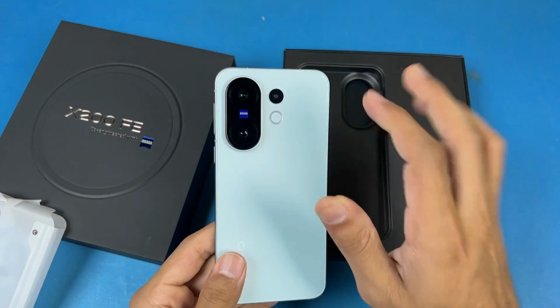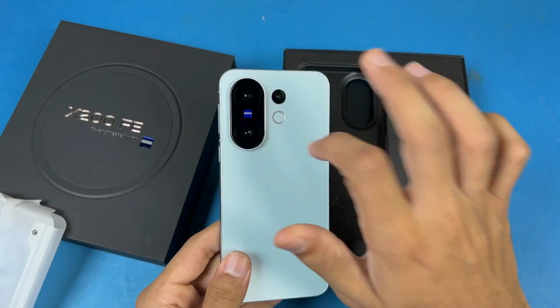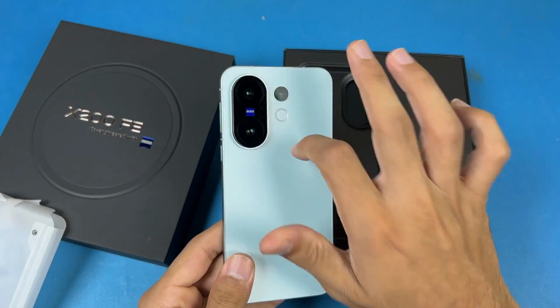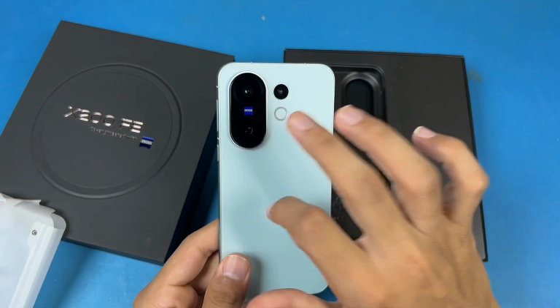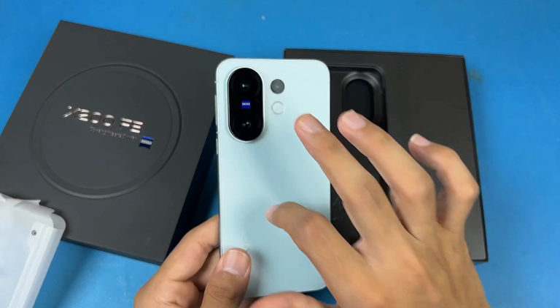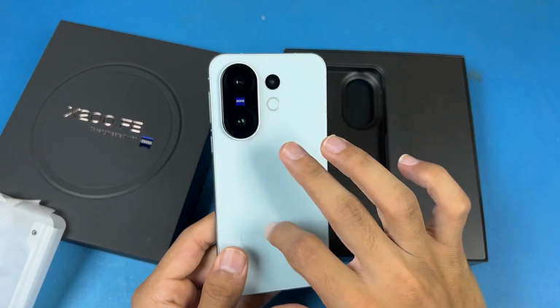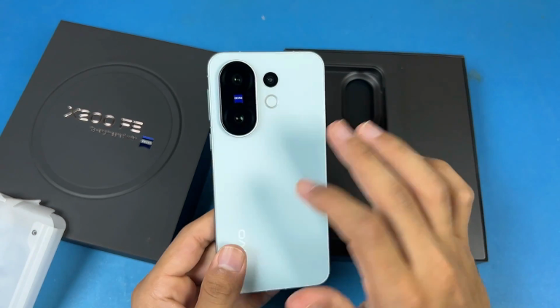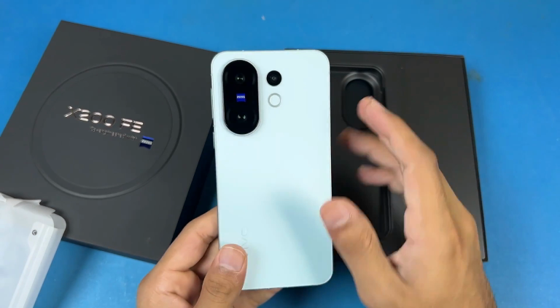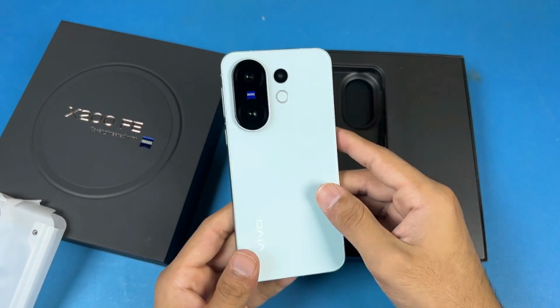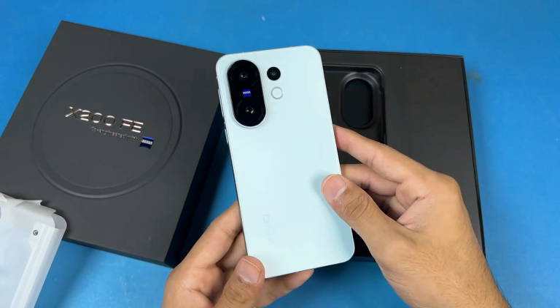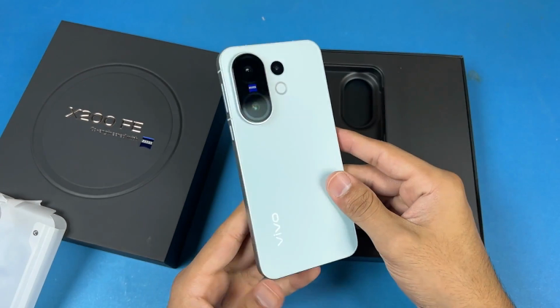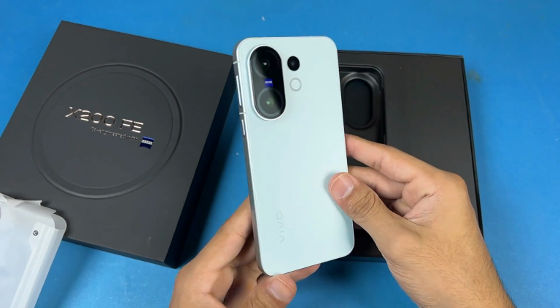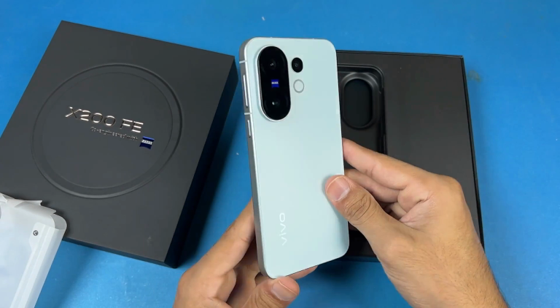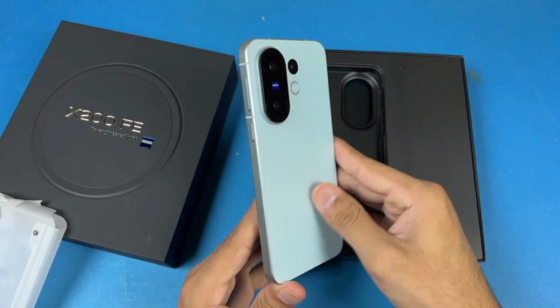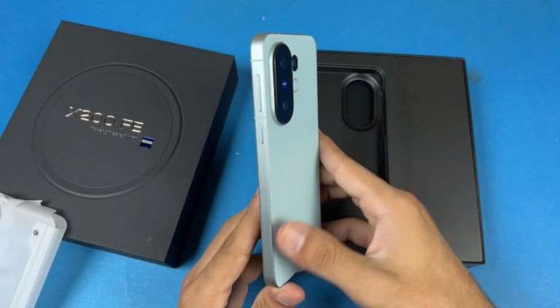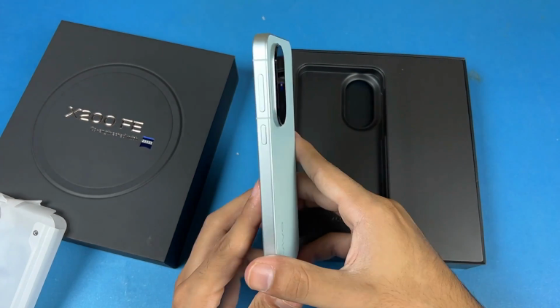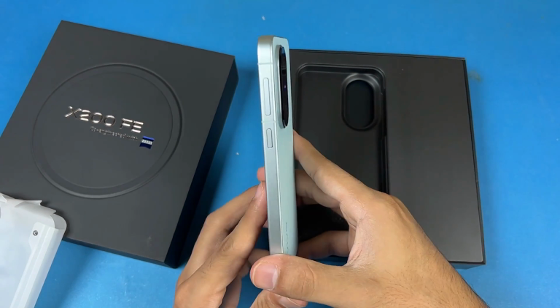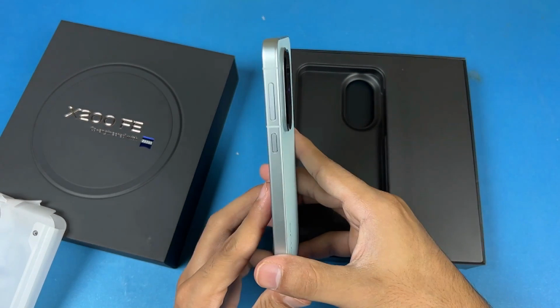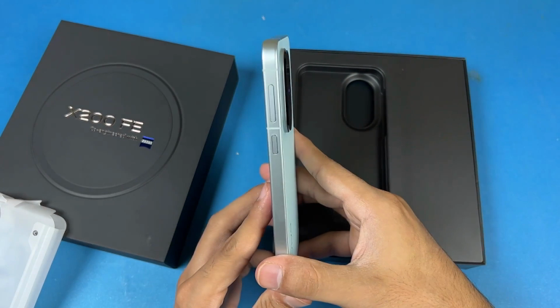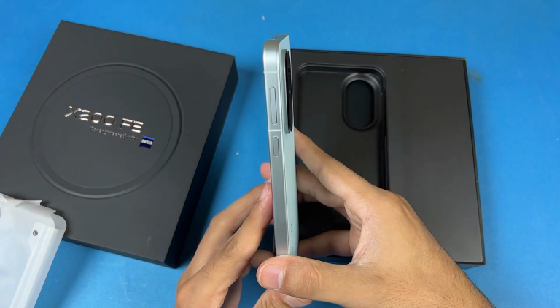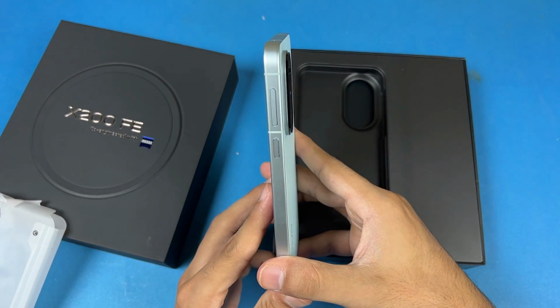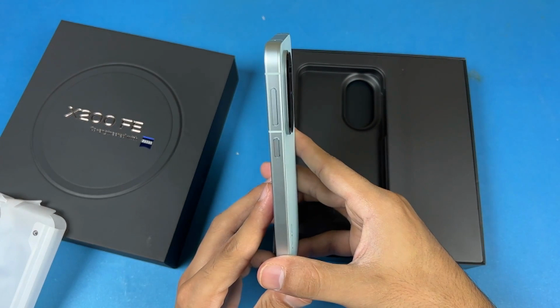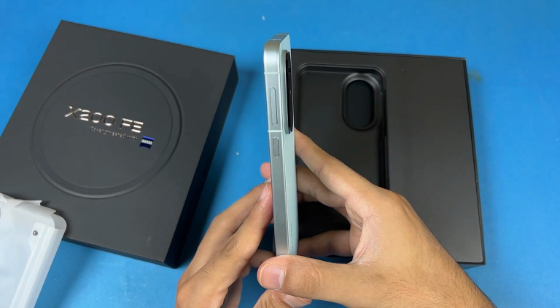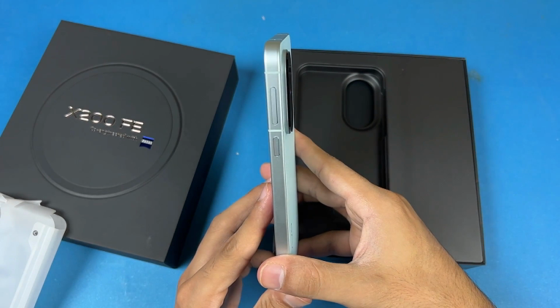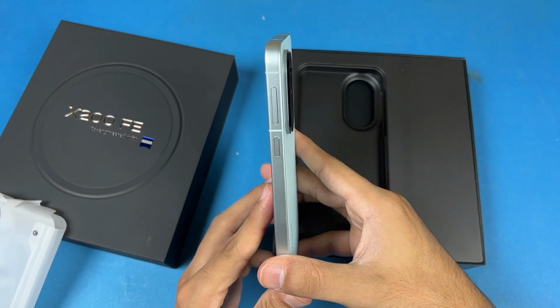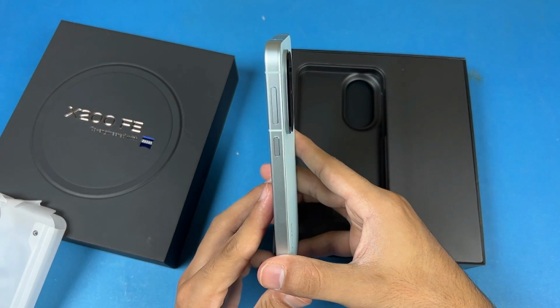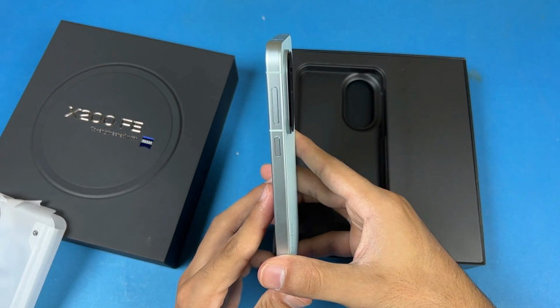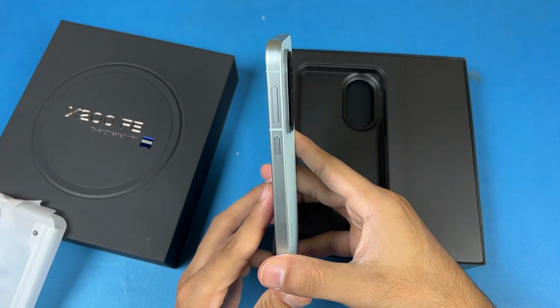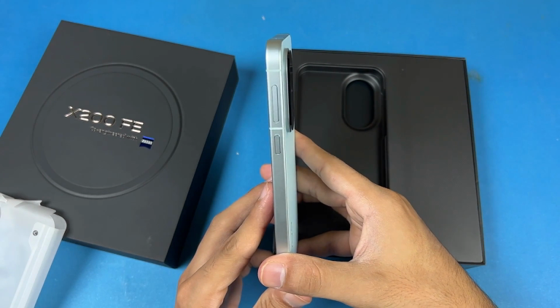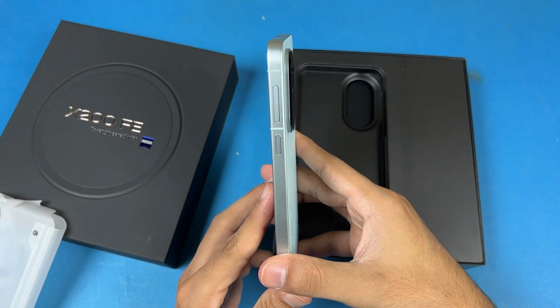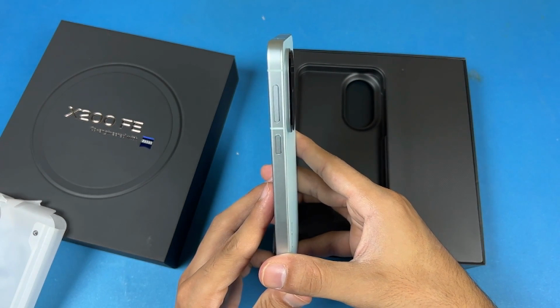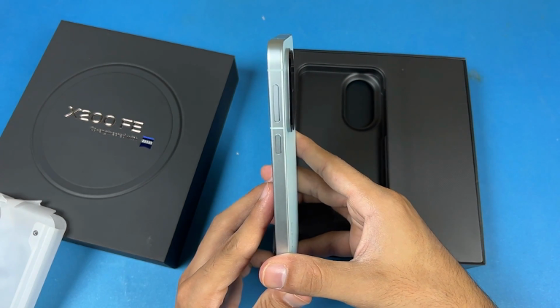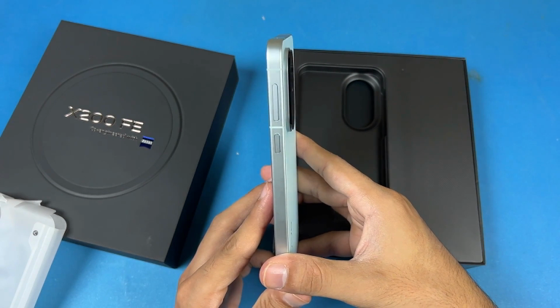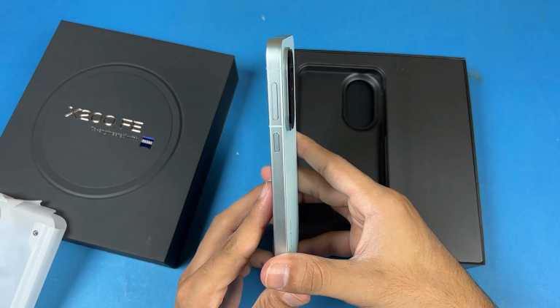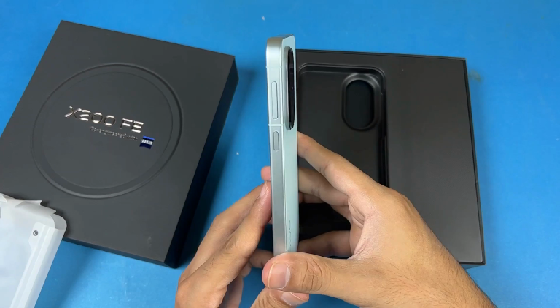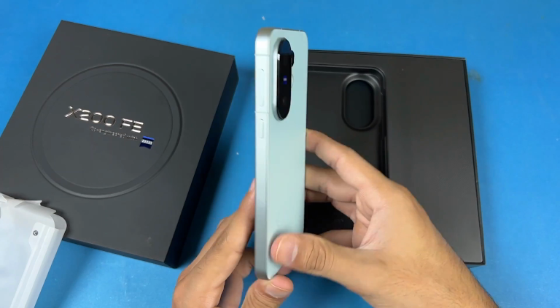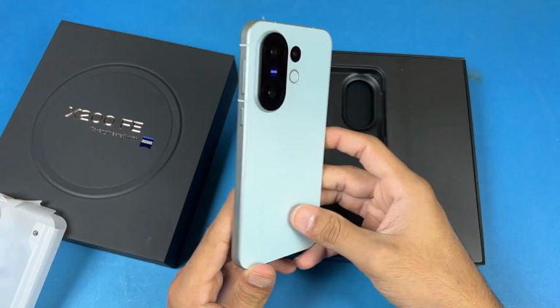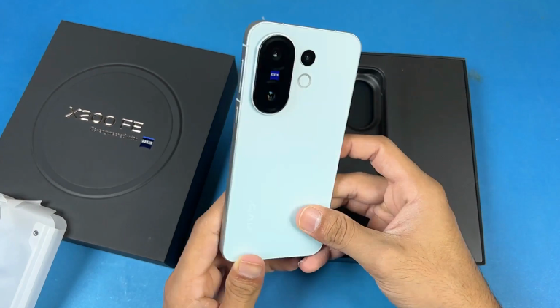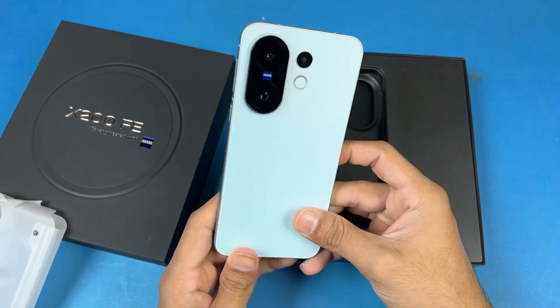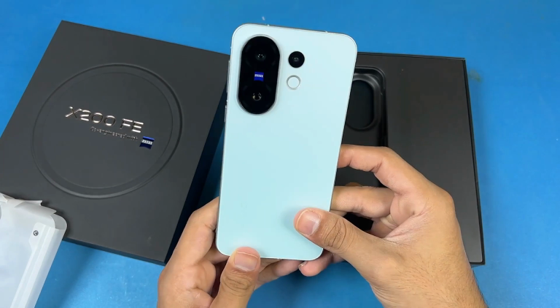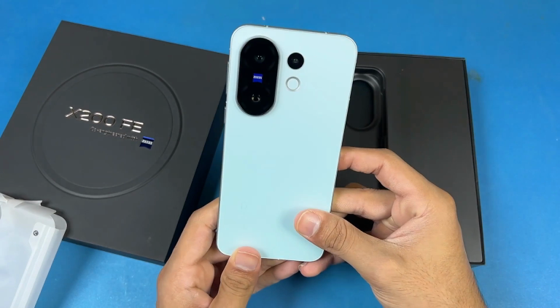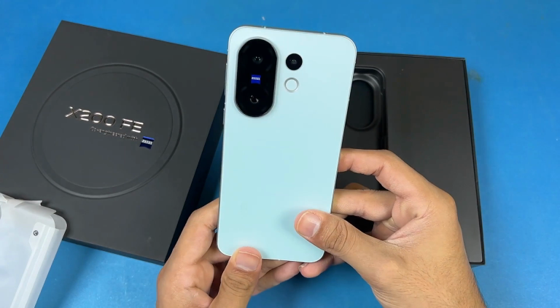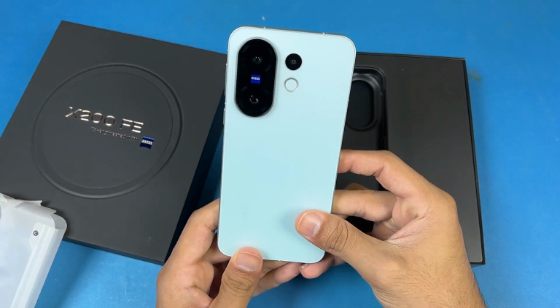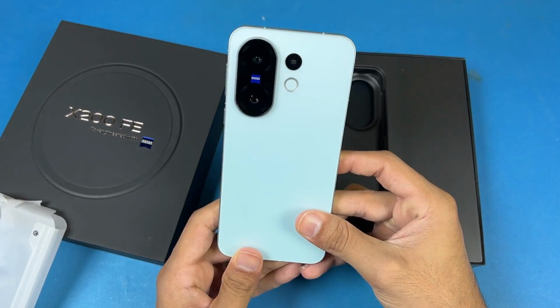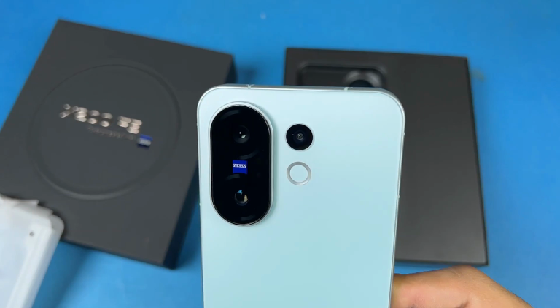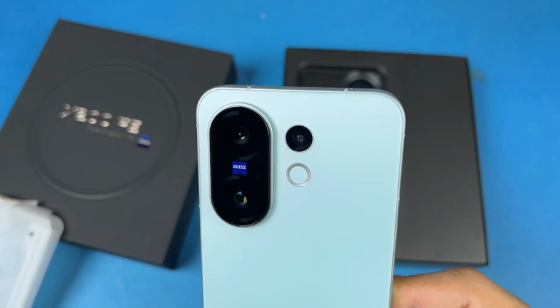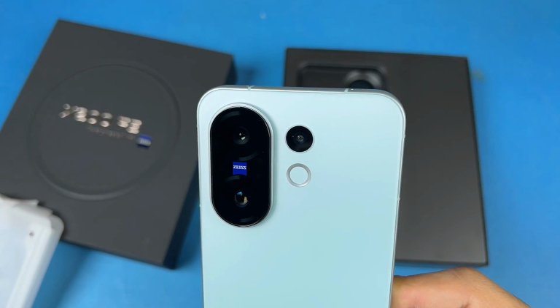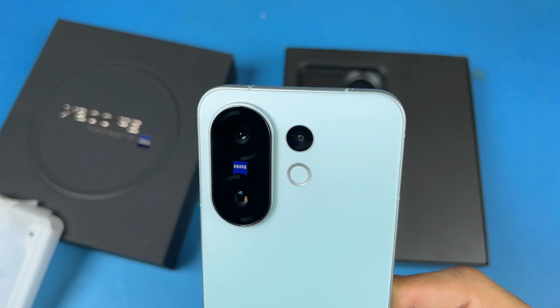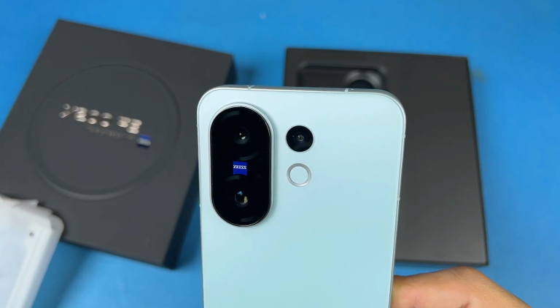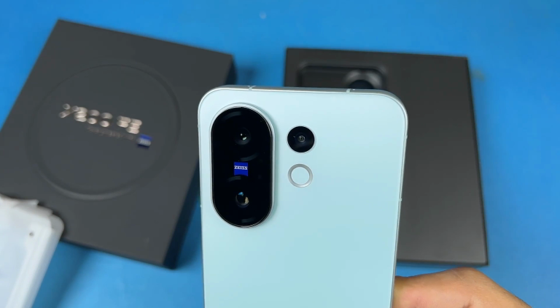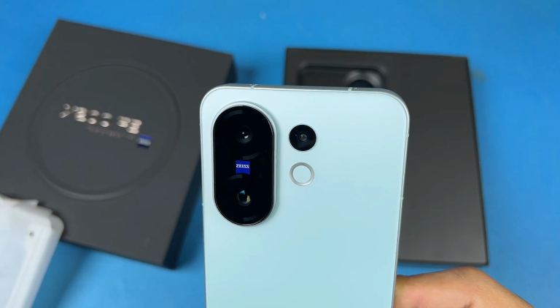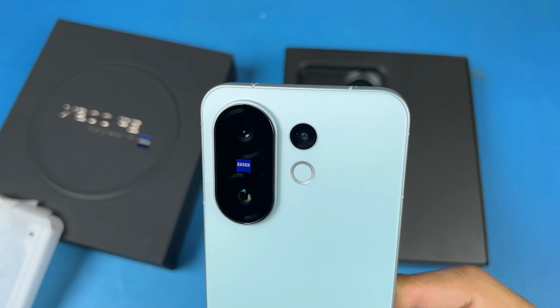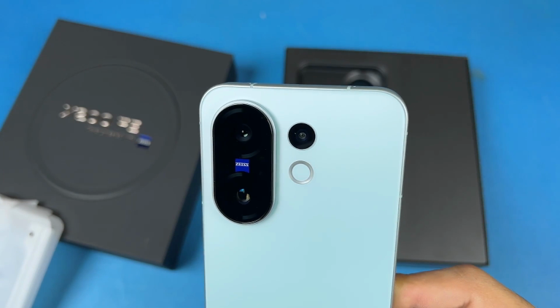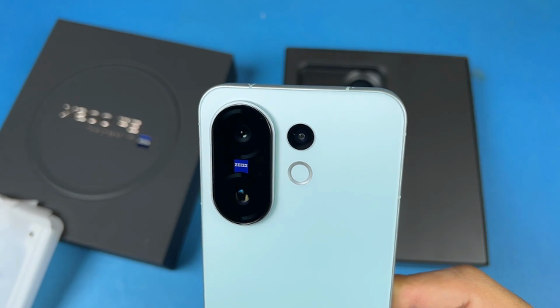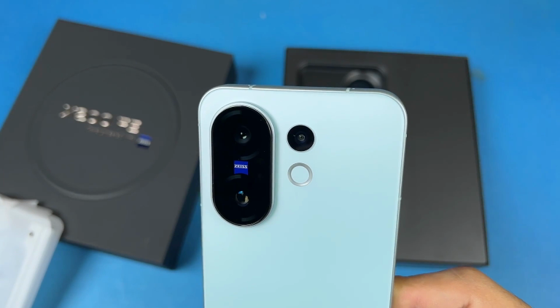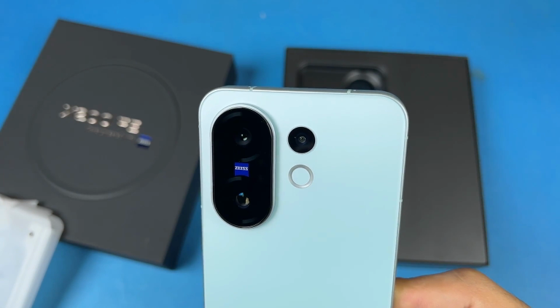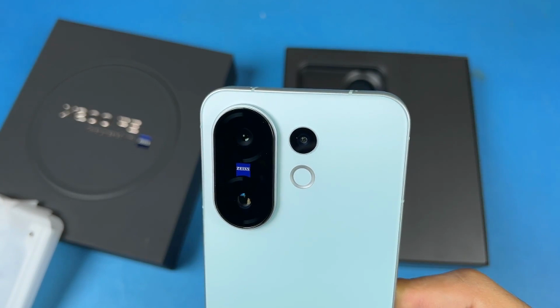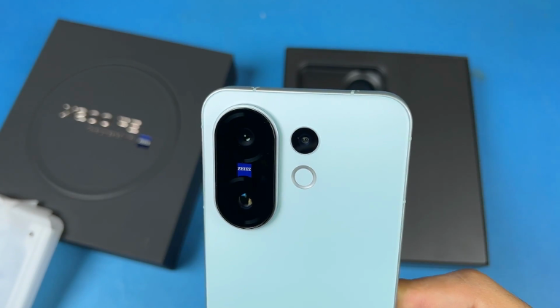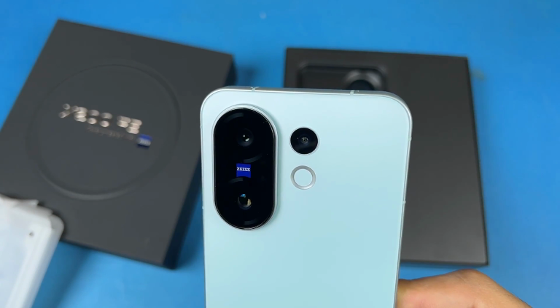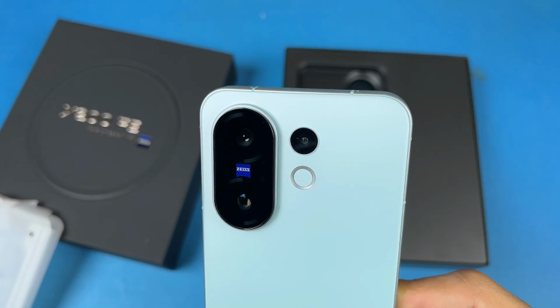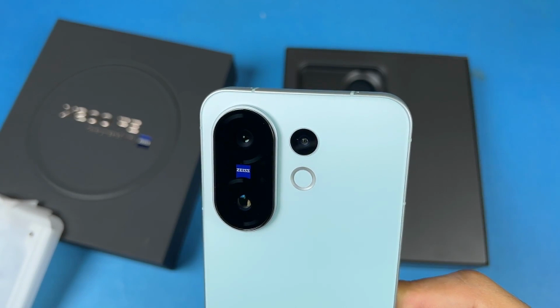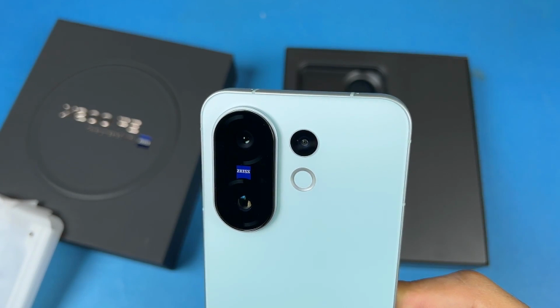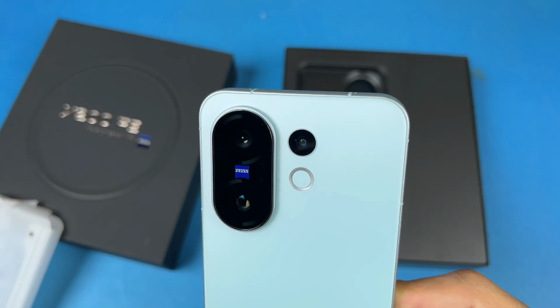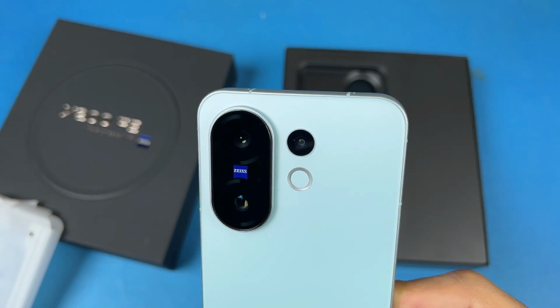The back is made up of glass and the frame is made up of aluminium. From the back, looks like we have triple cameras.